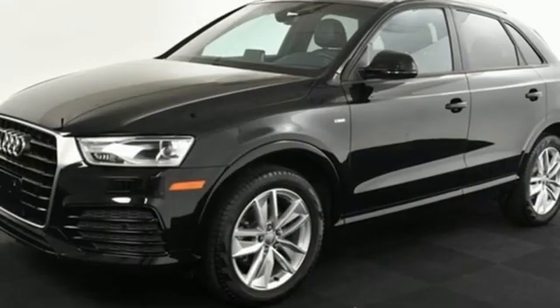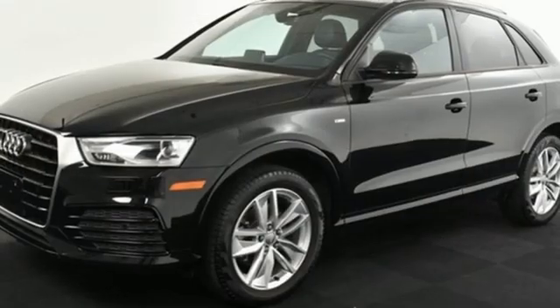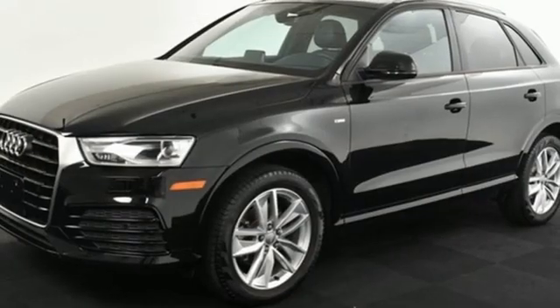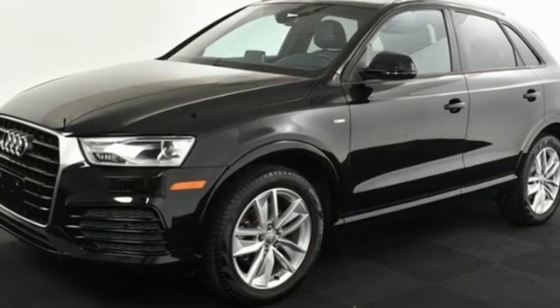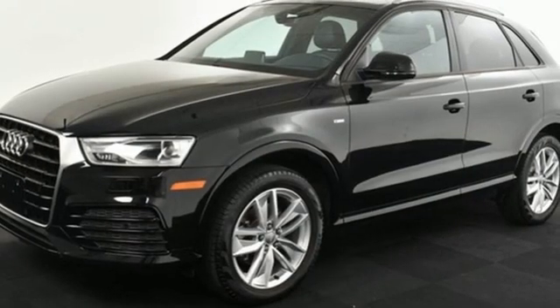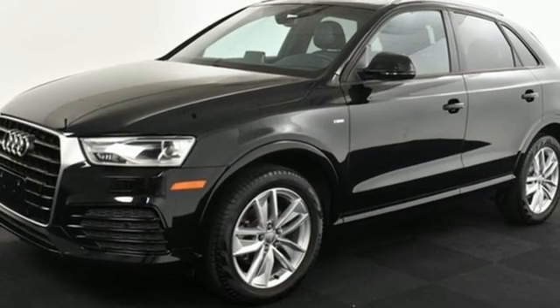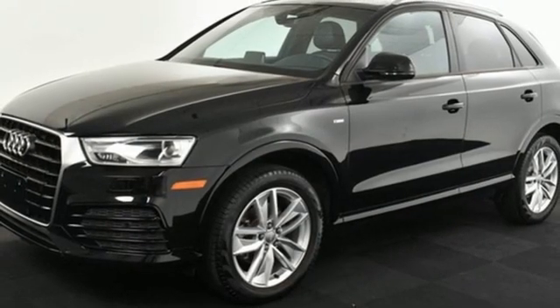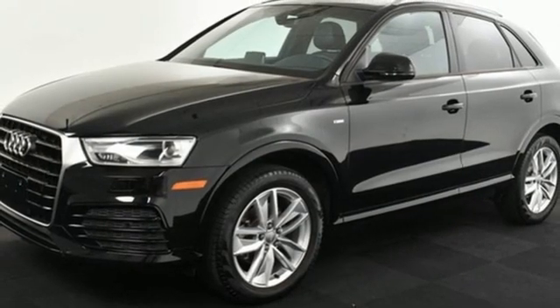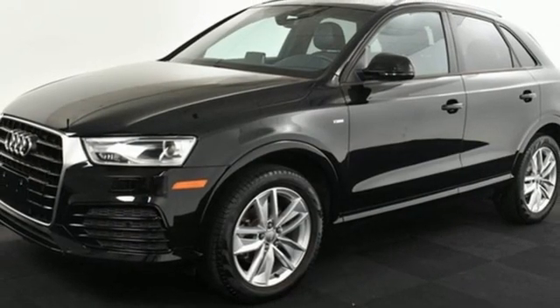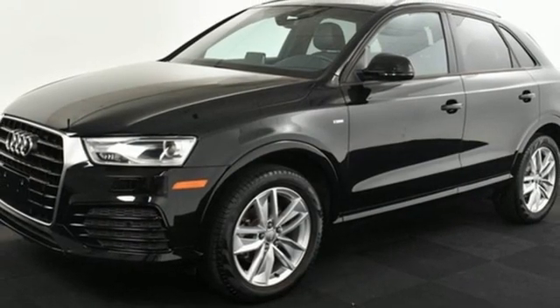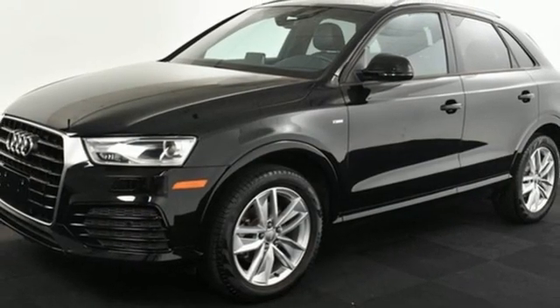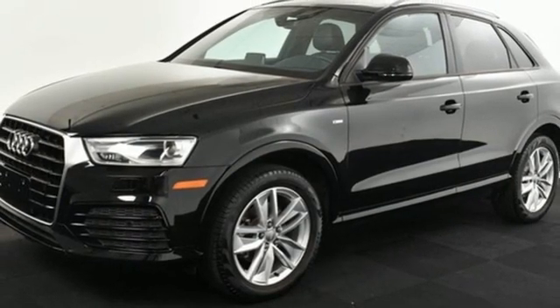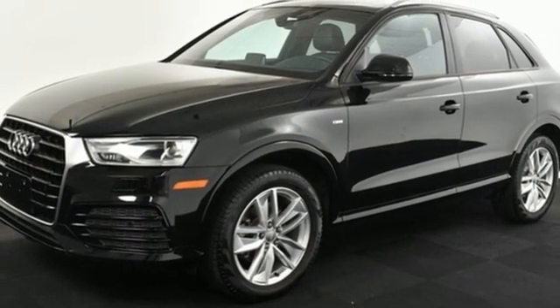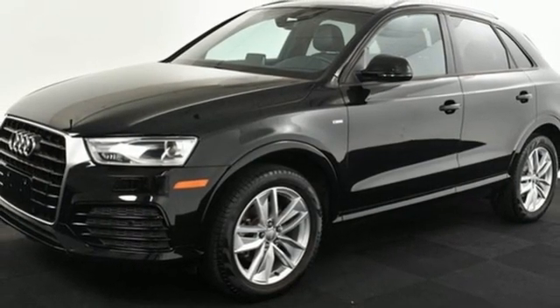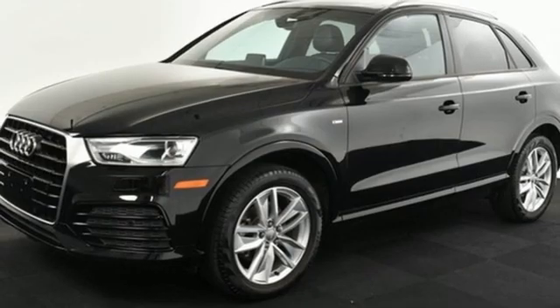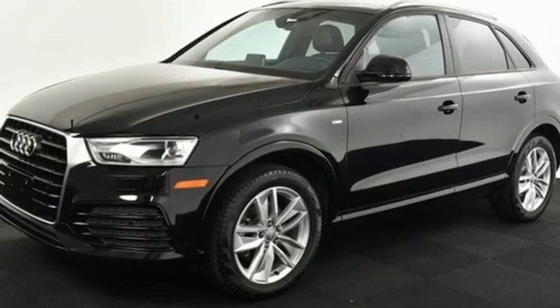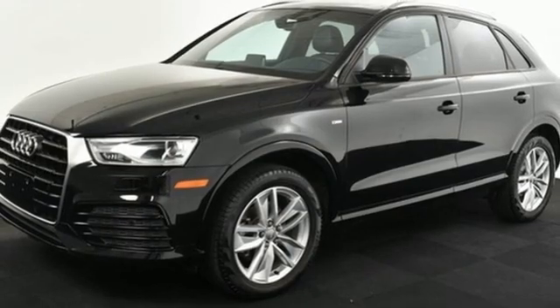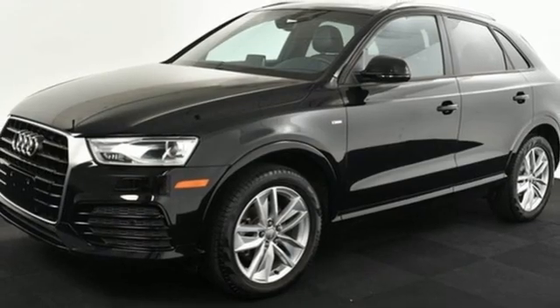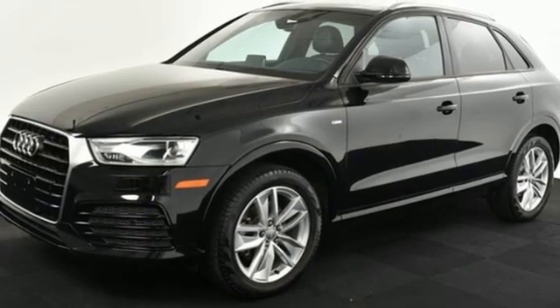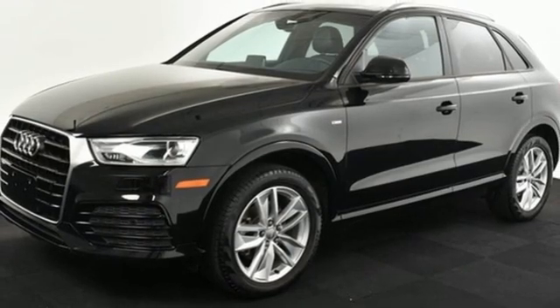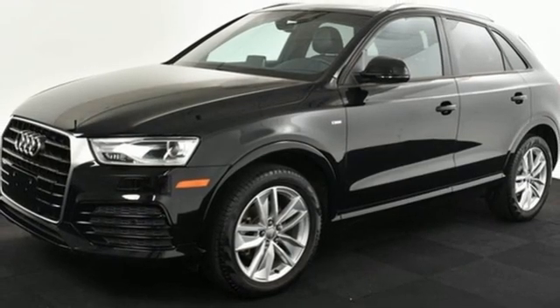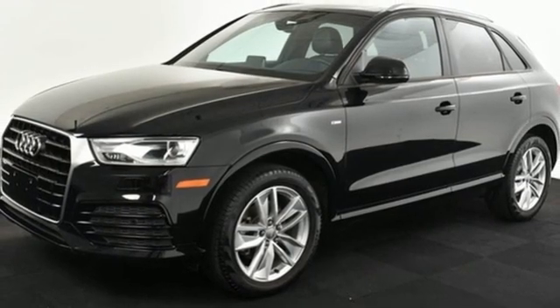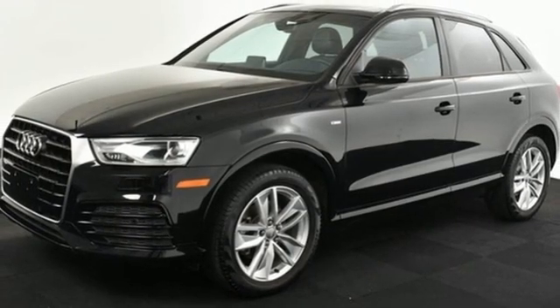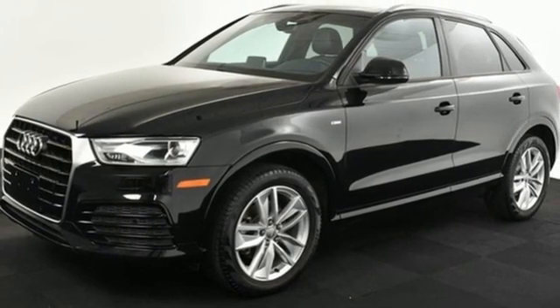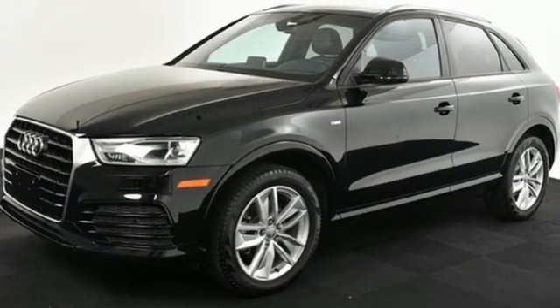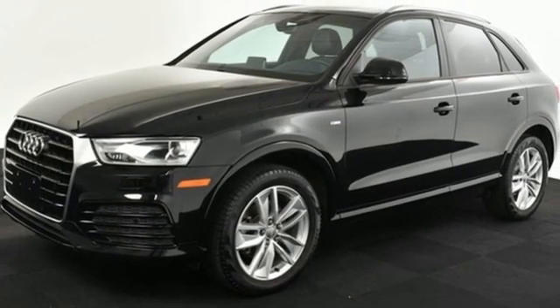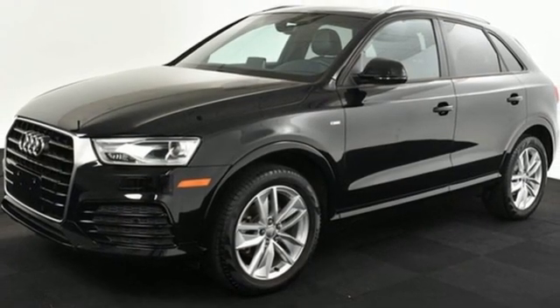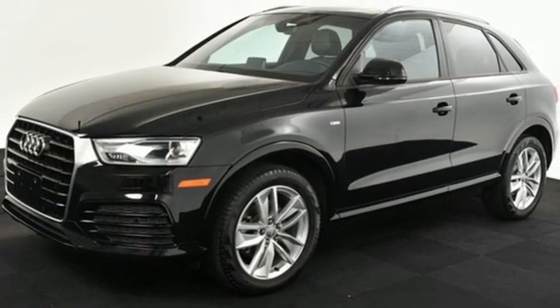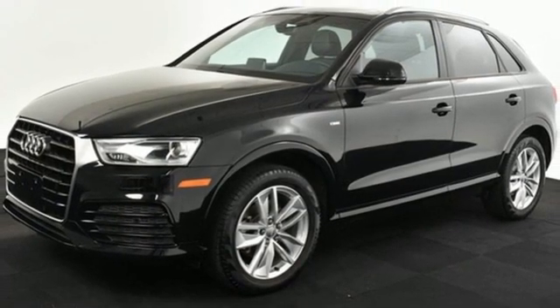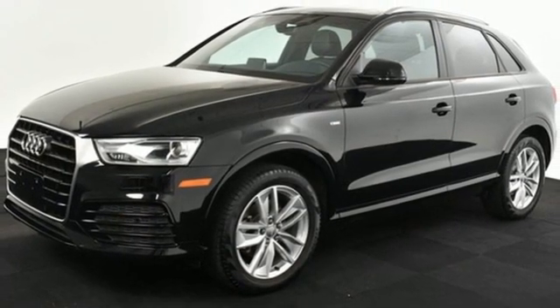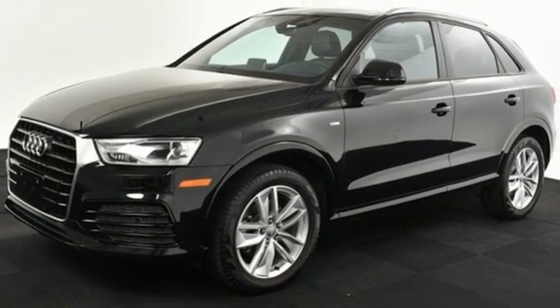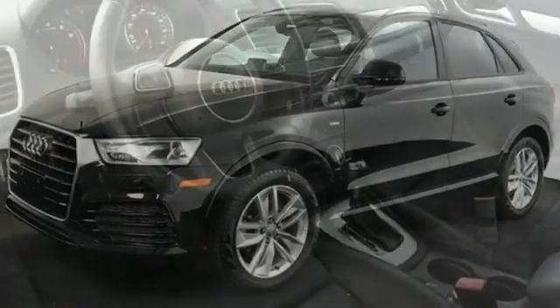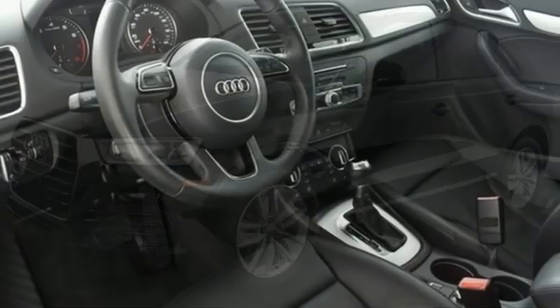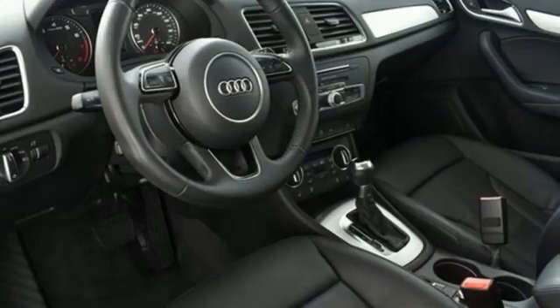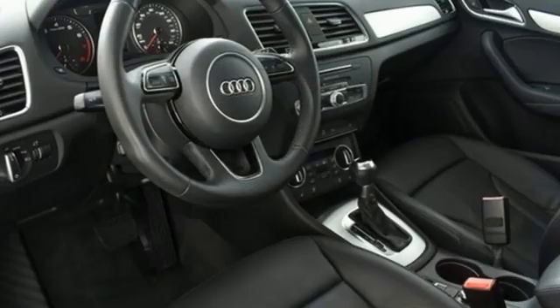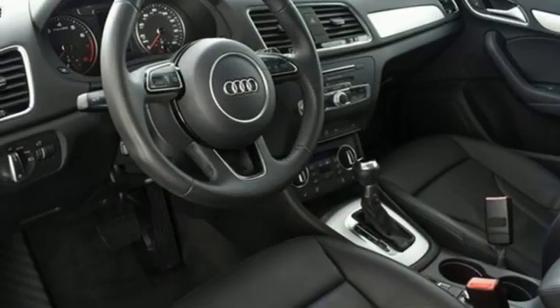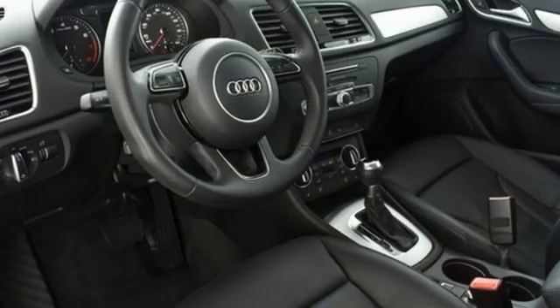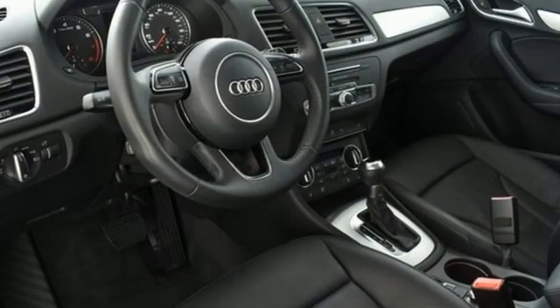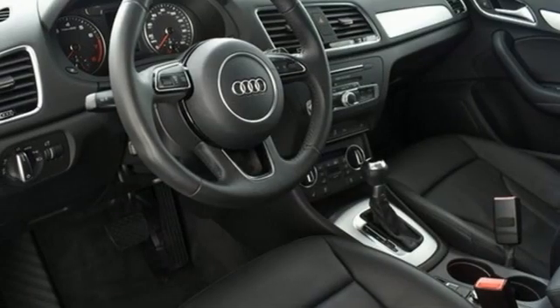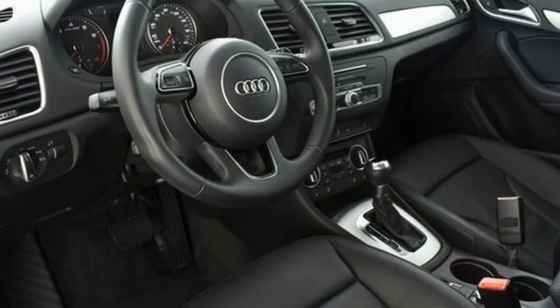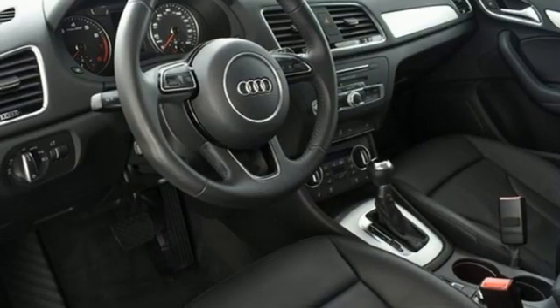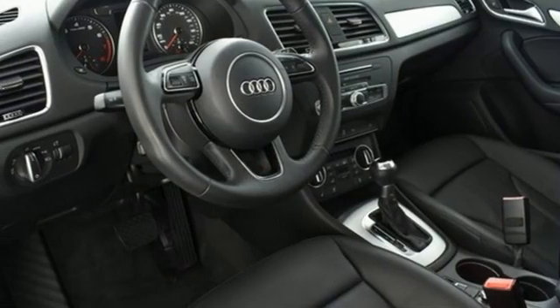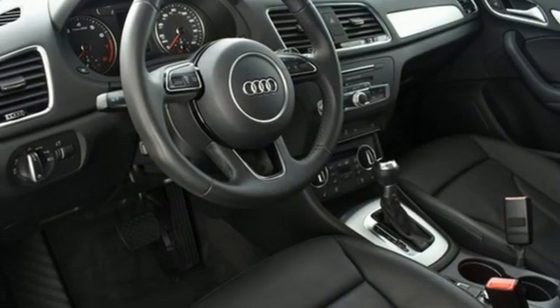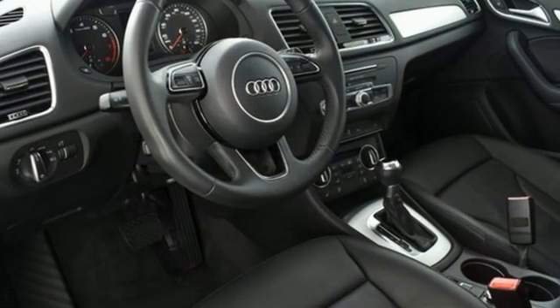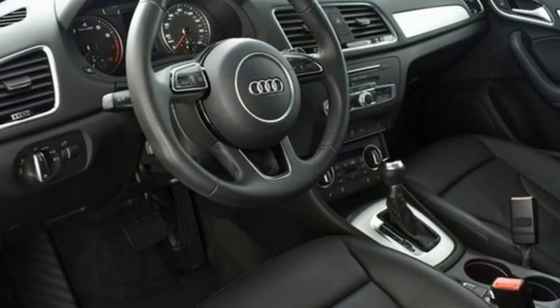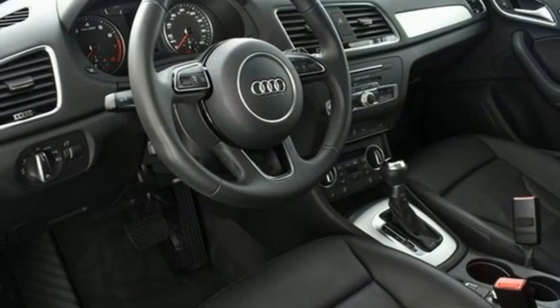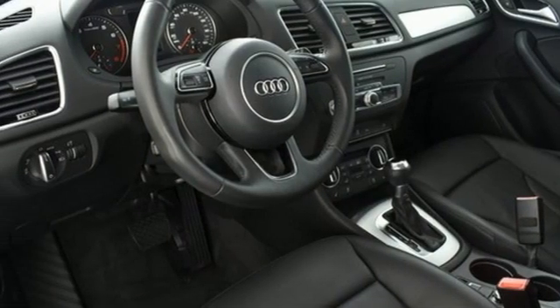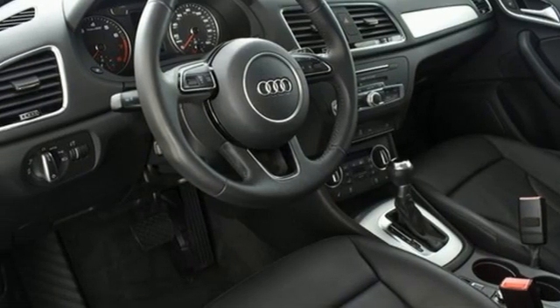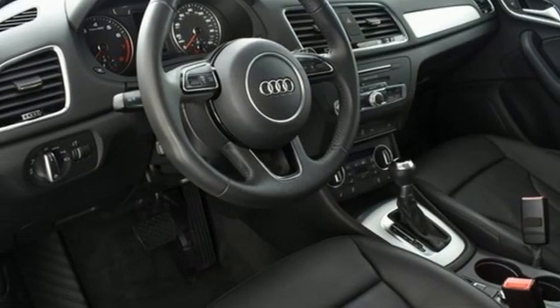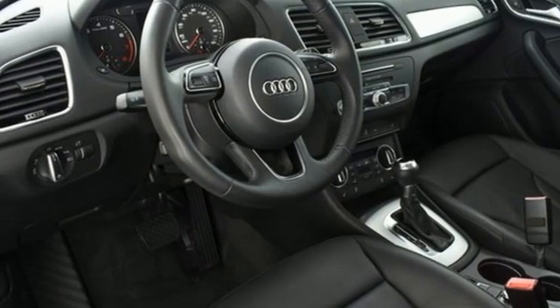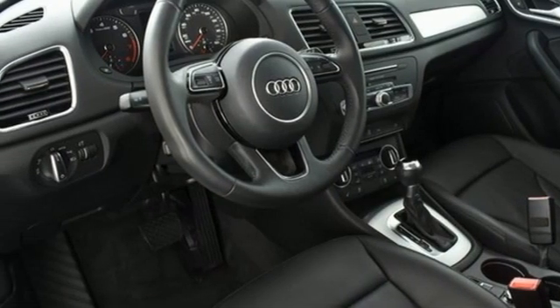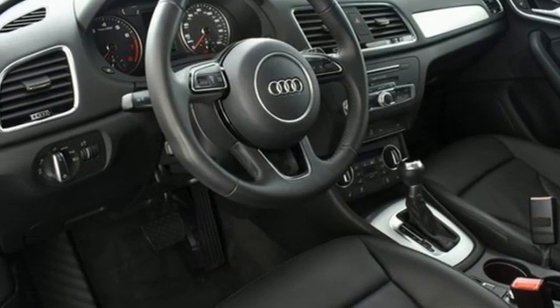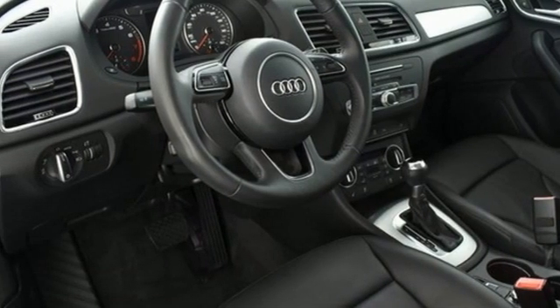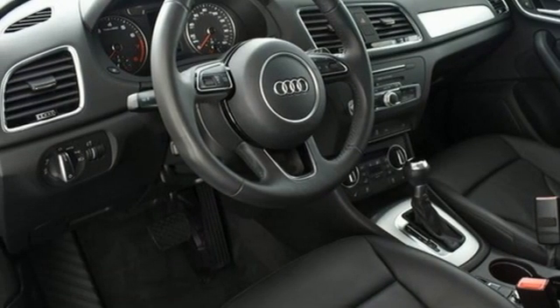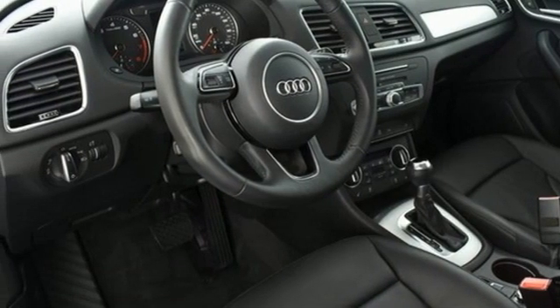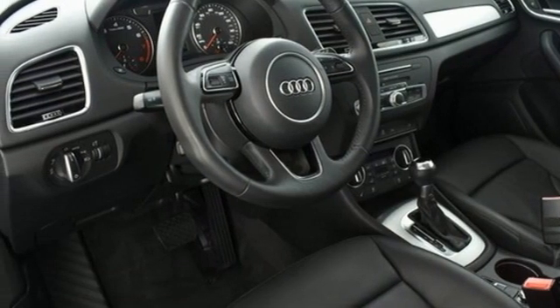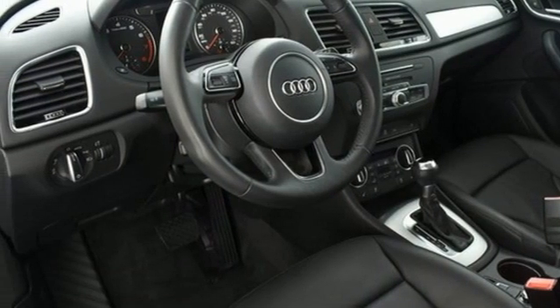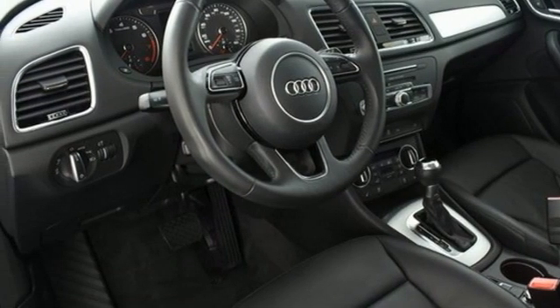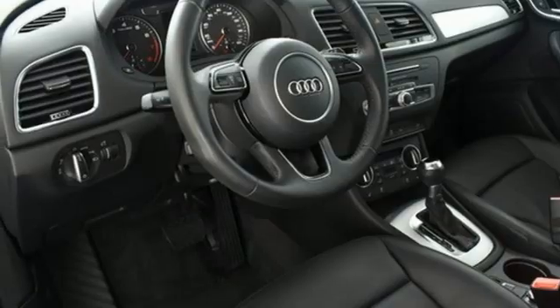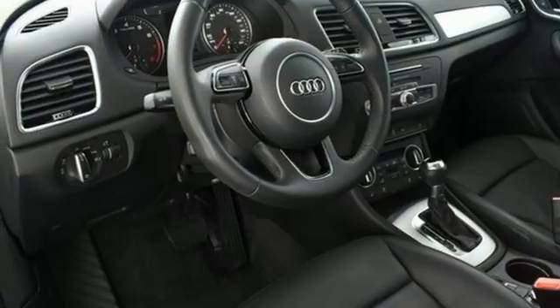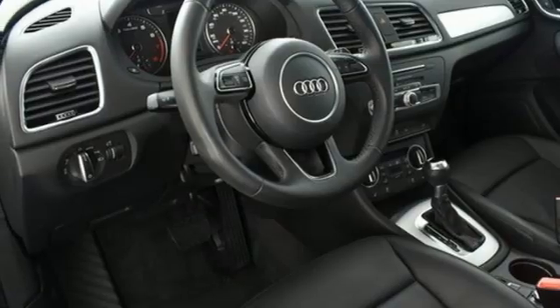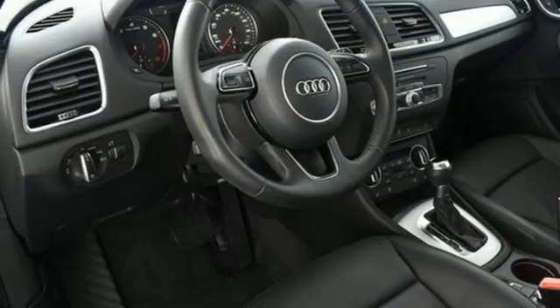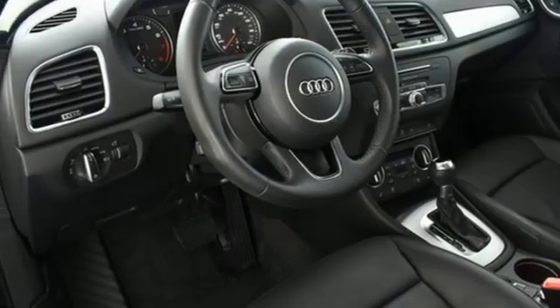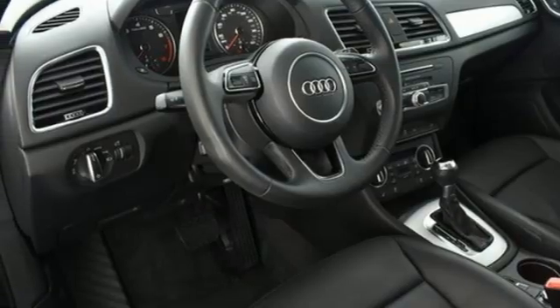Audi forges sophistication and performance into each iconic vehicle. You need to drive it to believe it. See it for yourself today.